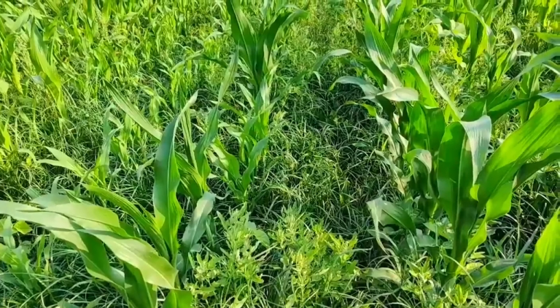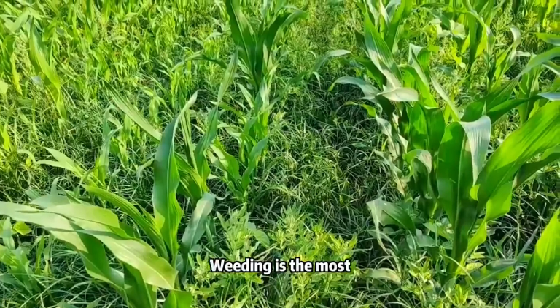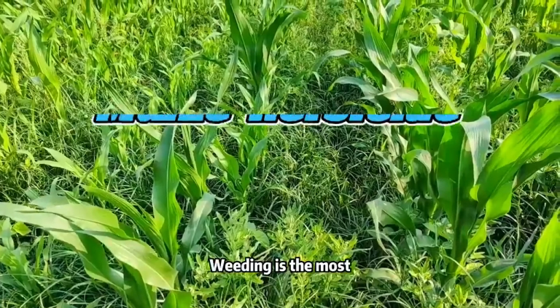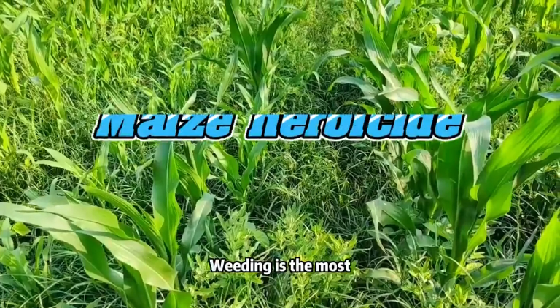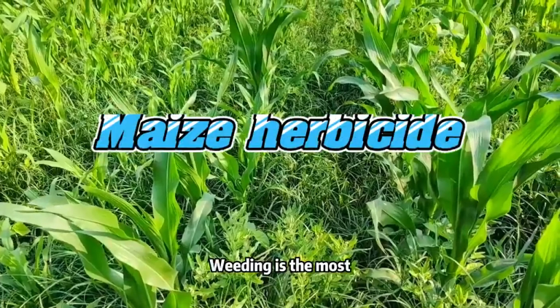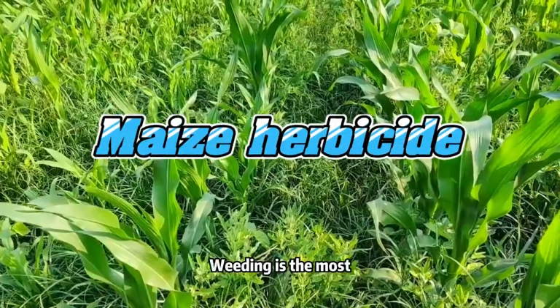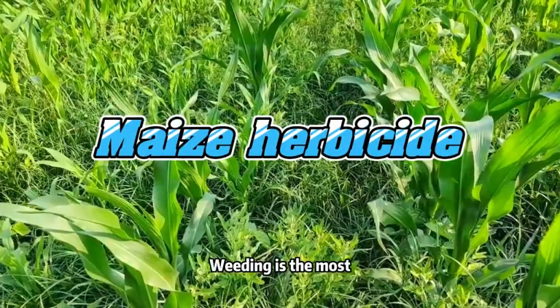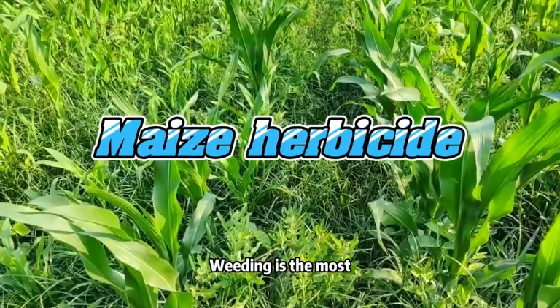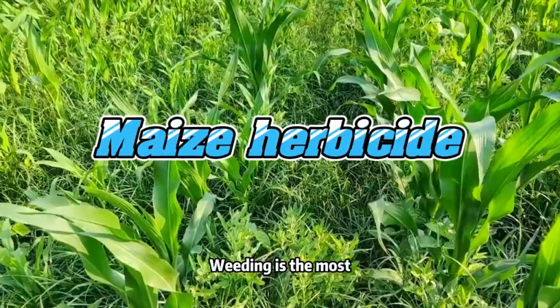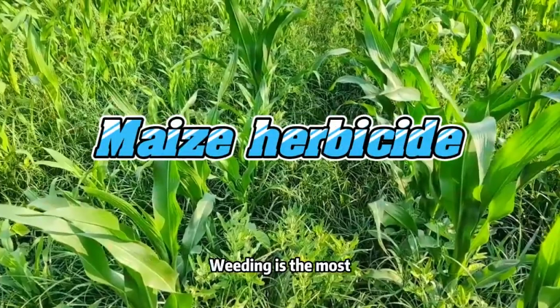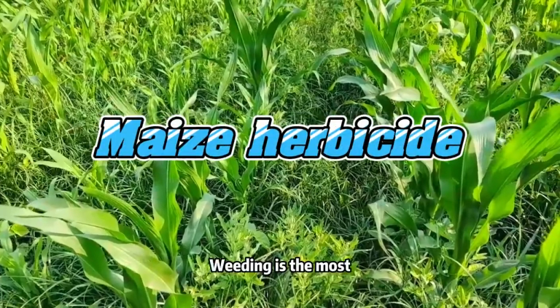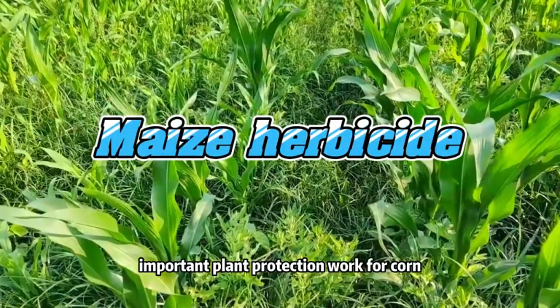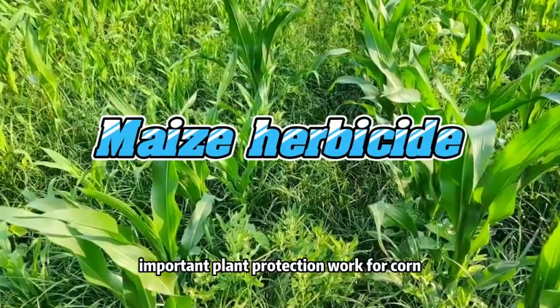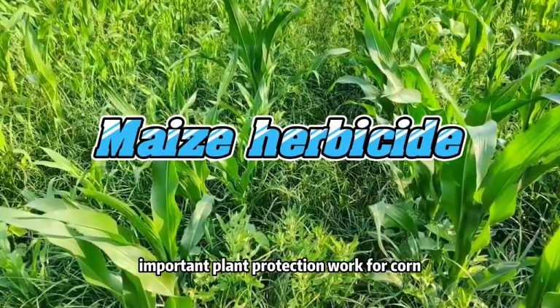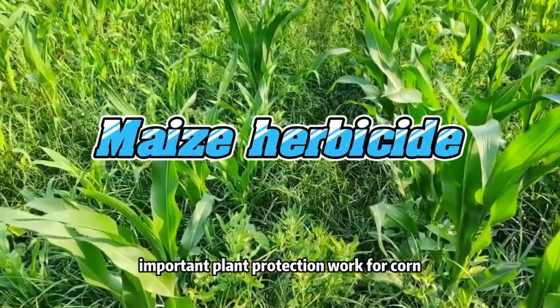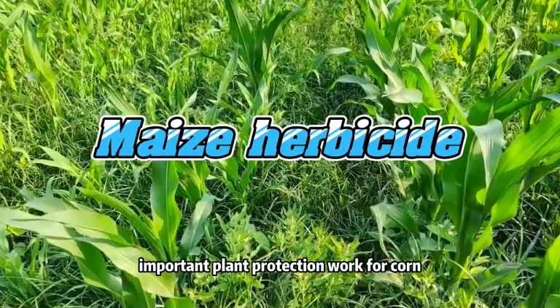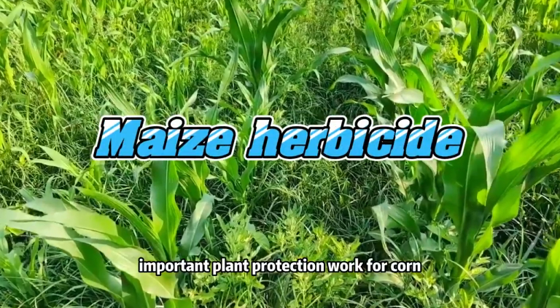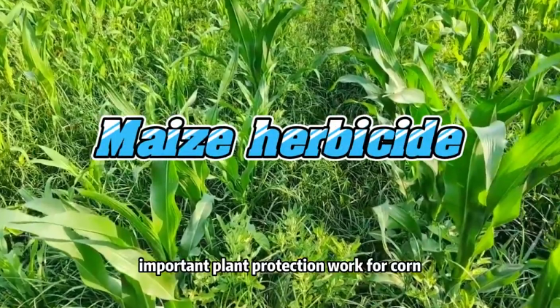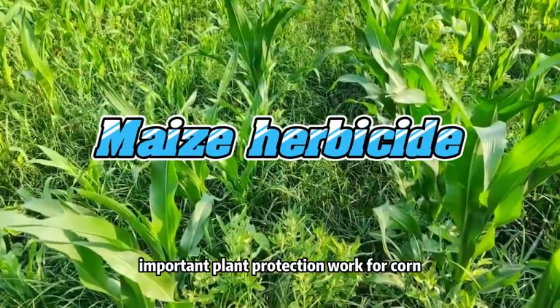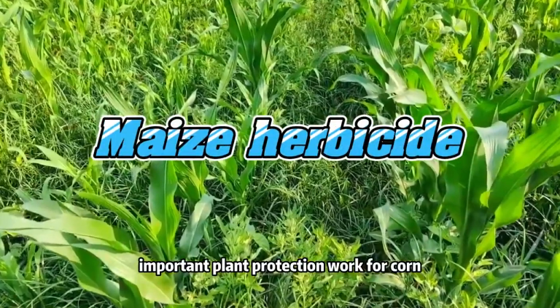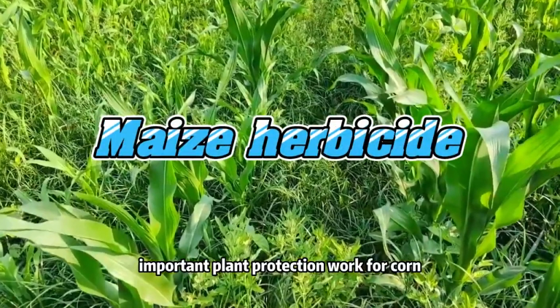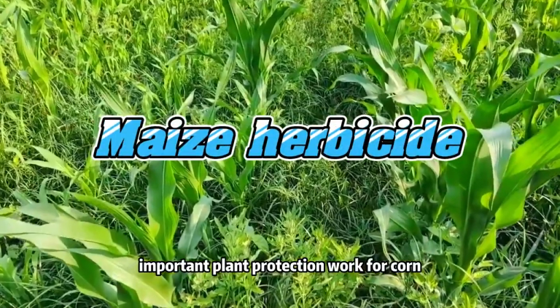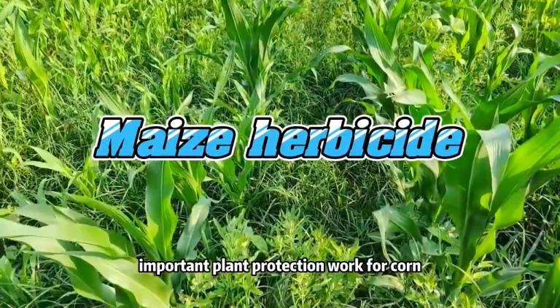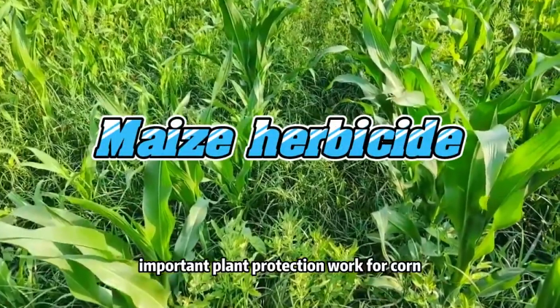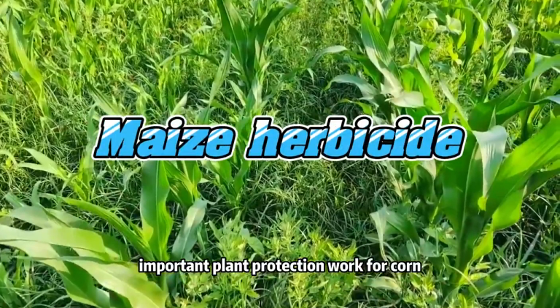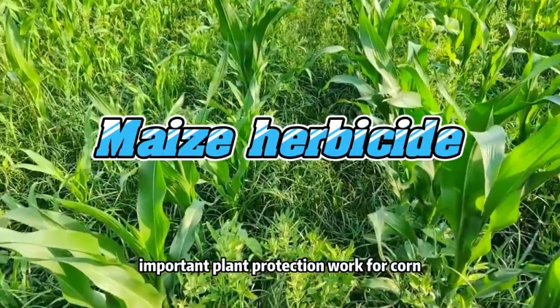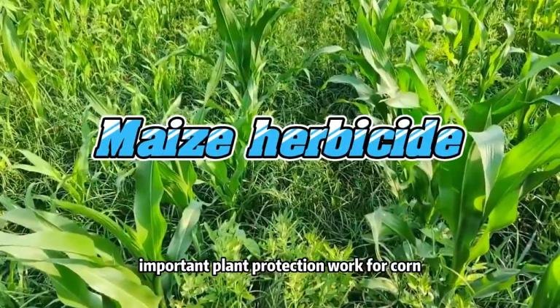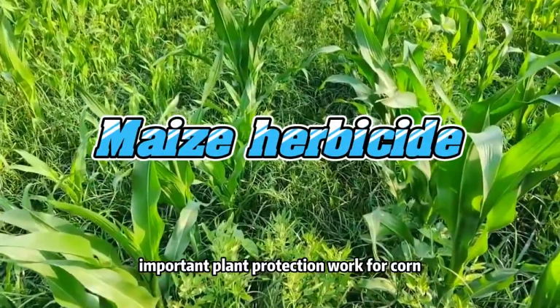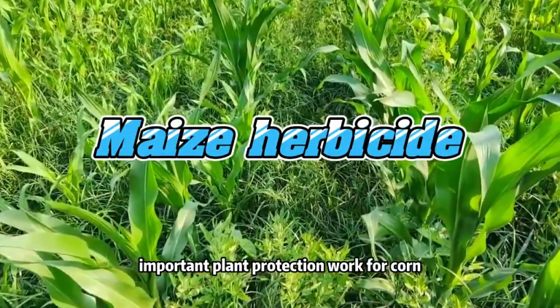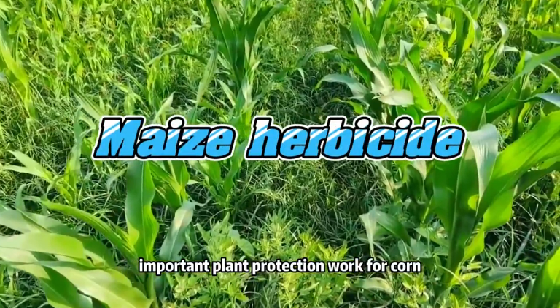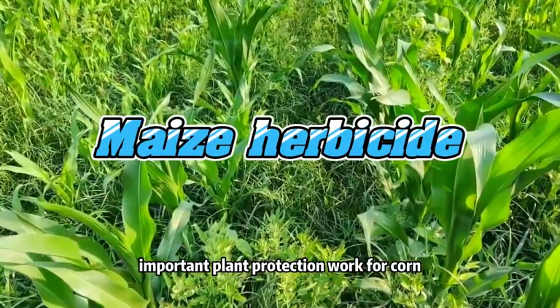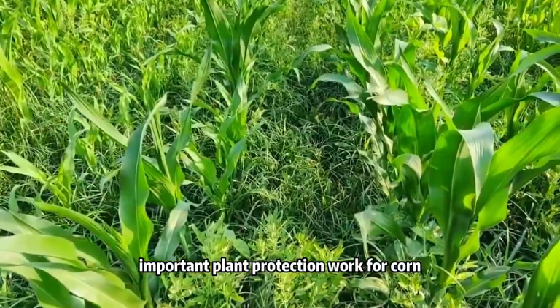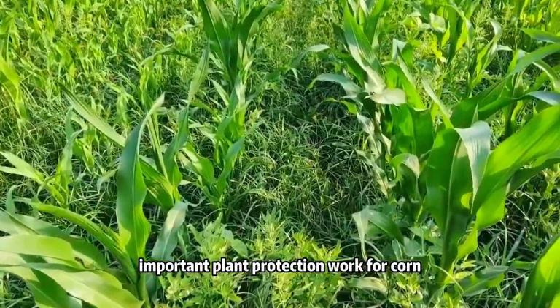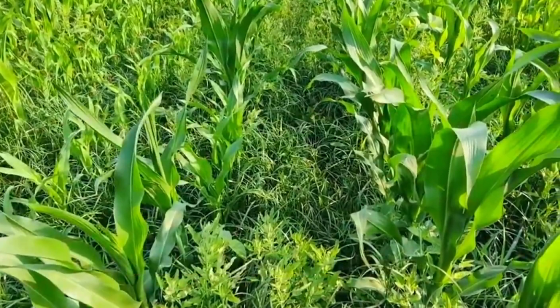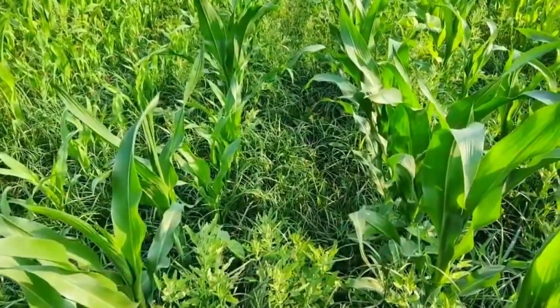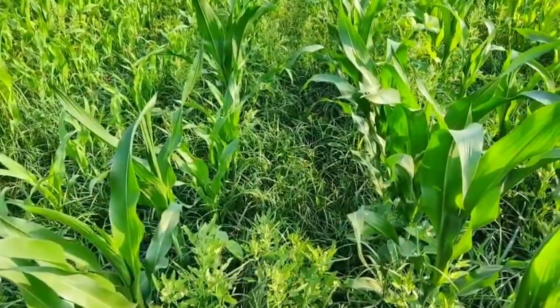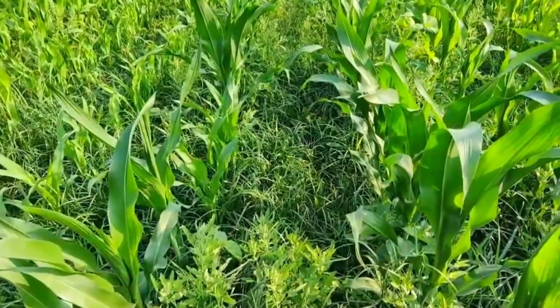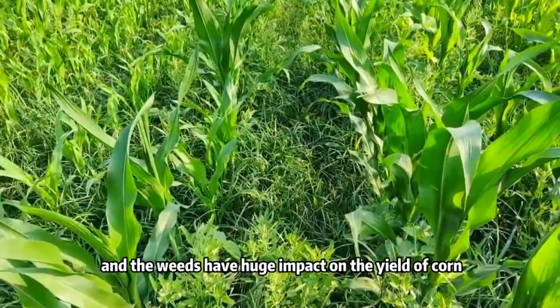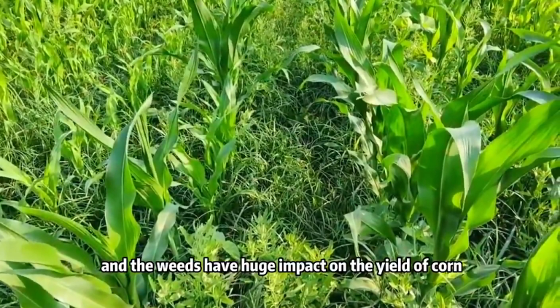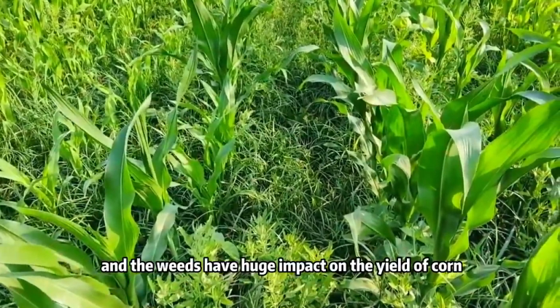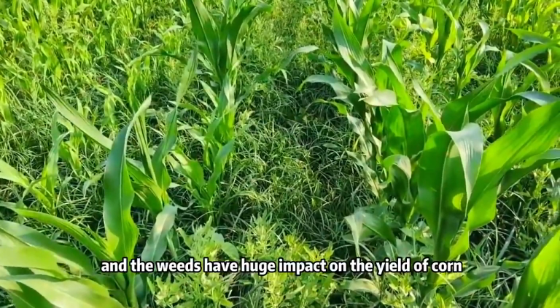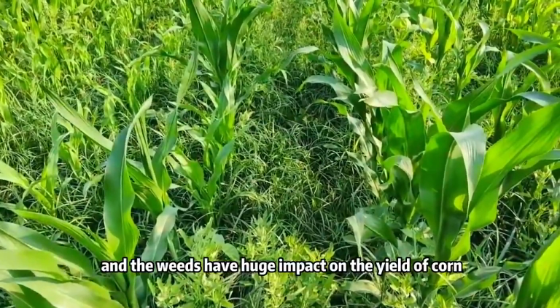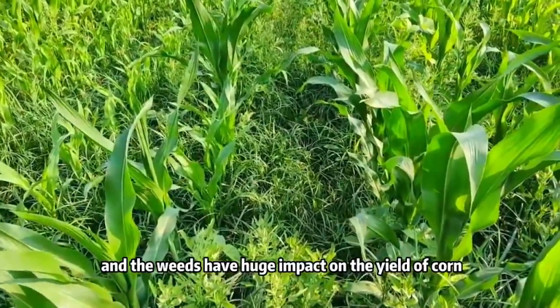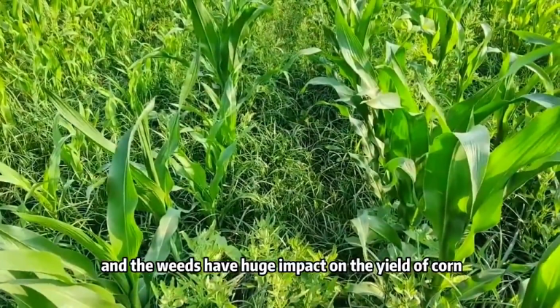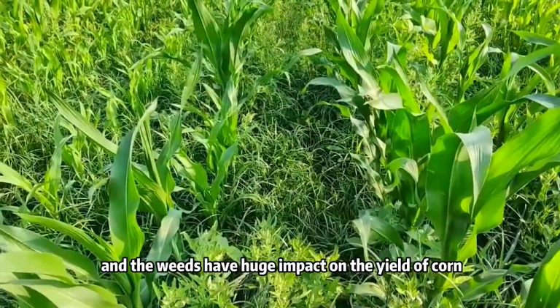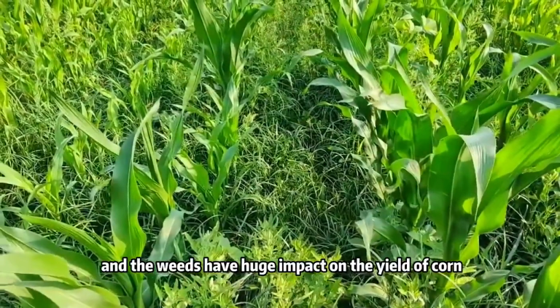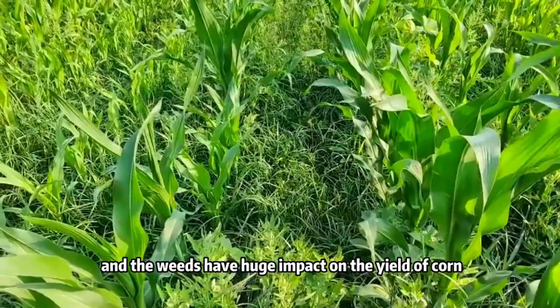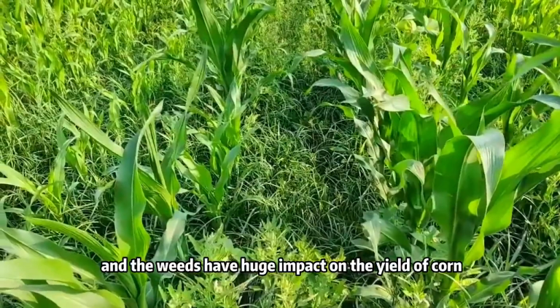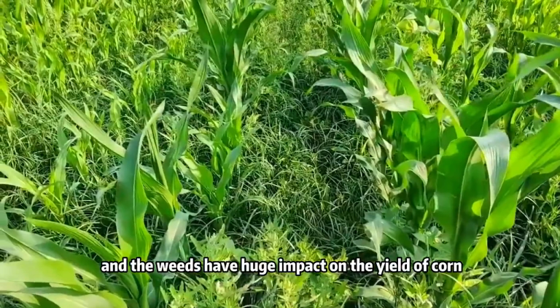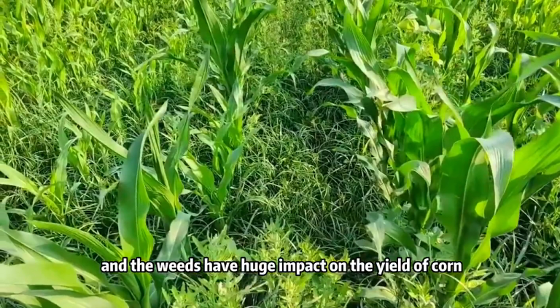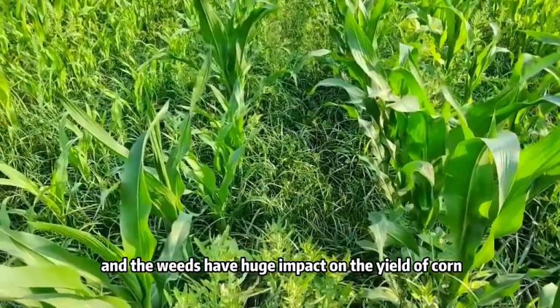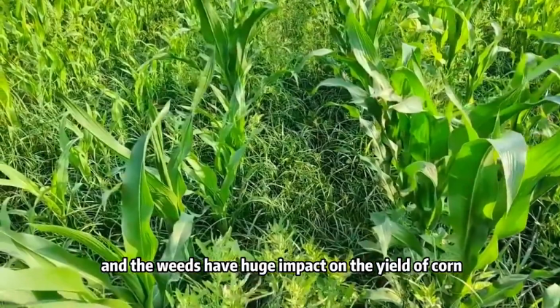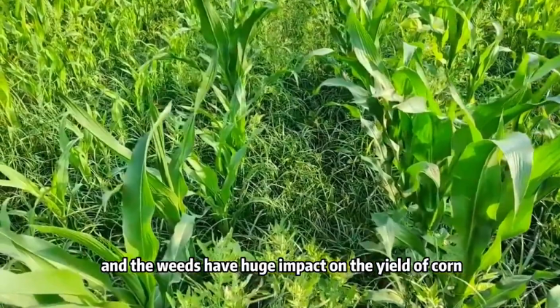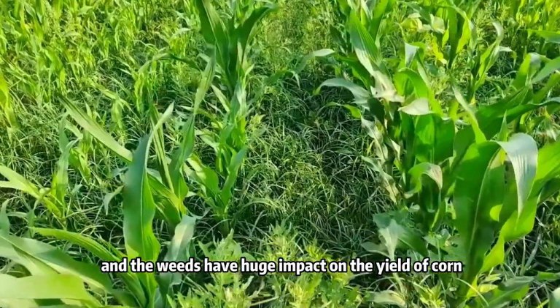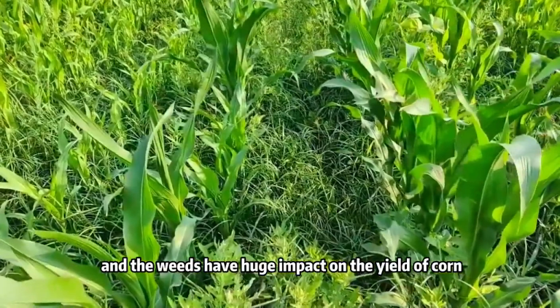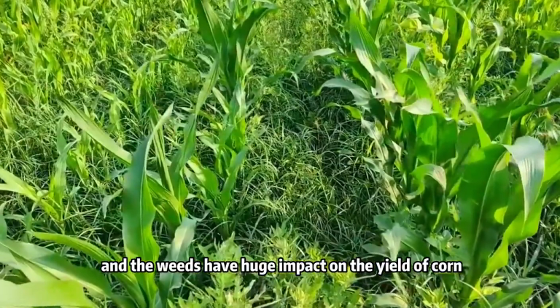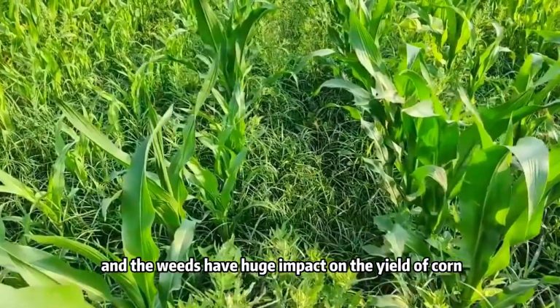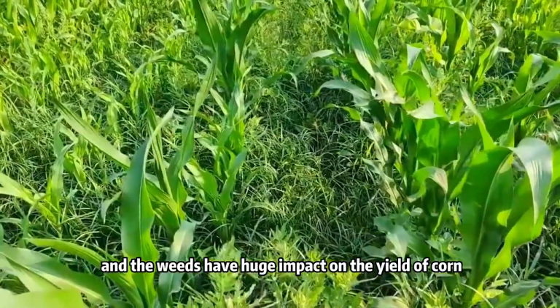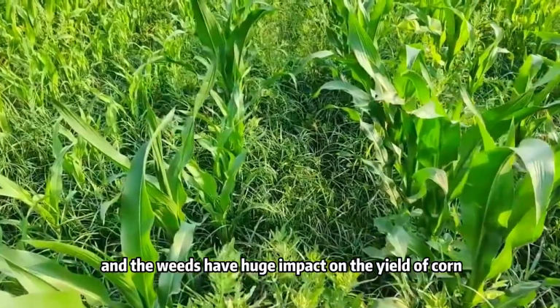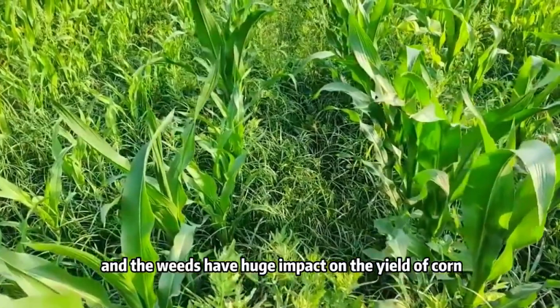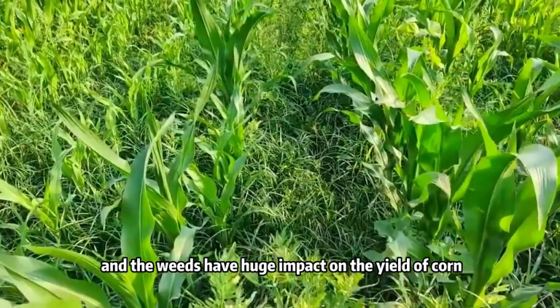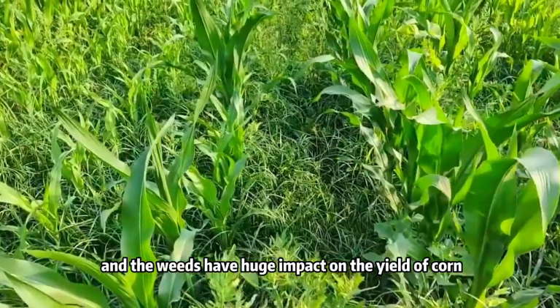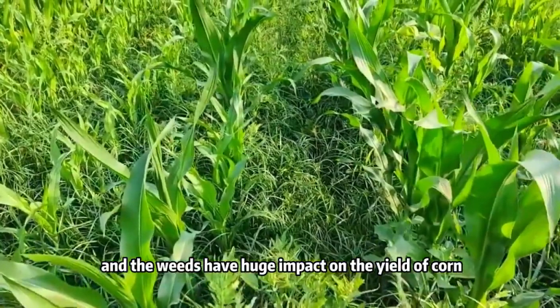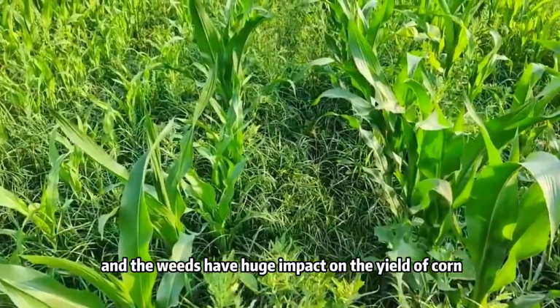Weeding is the most important plant production work for corn, and weeds have a huge impact on the yield of corn.